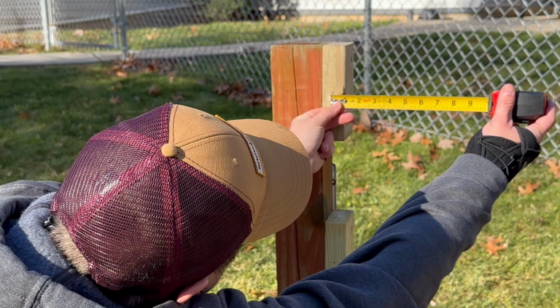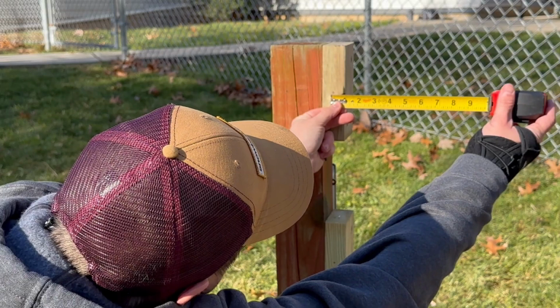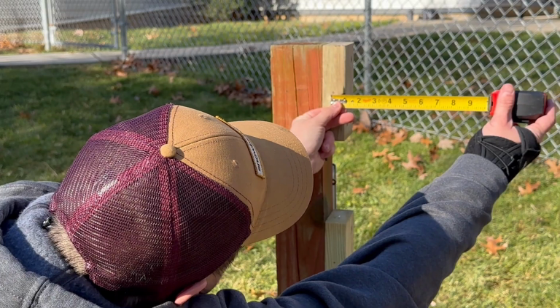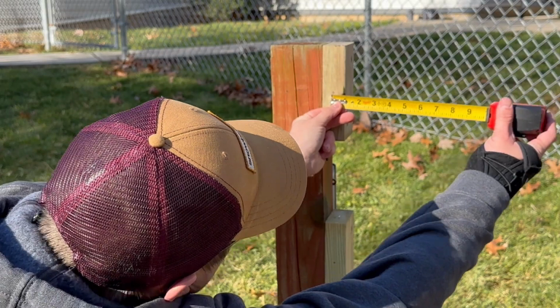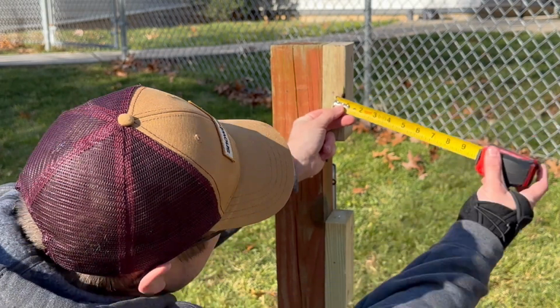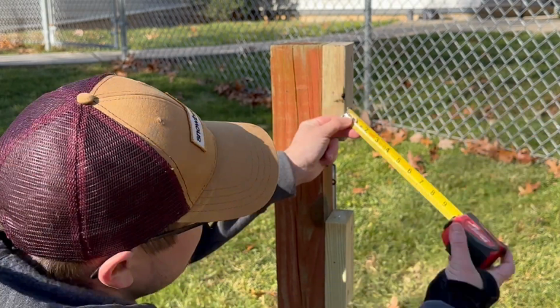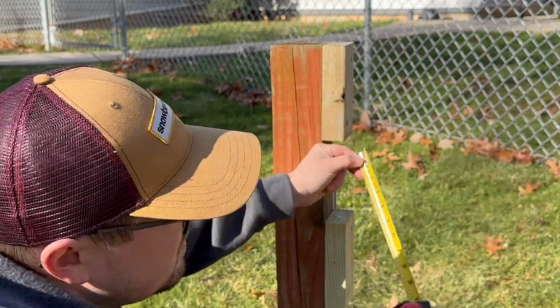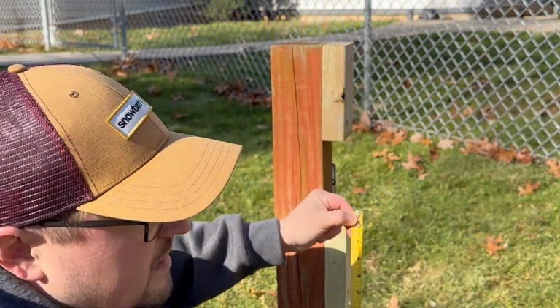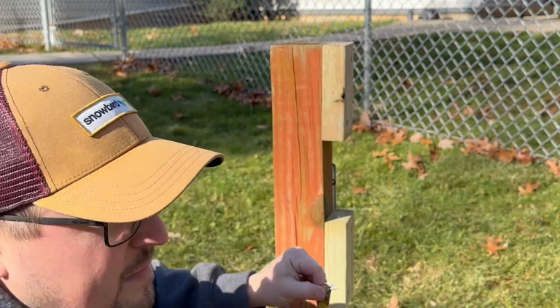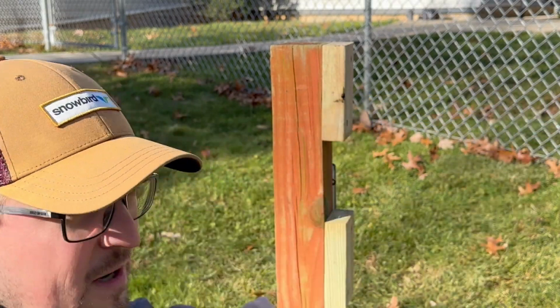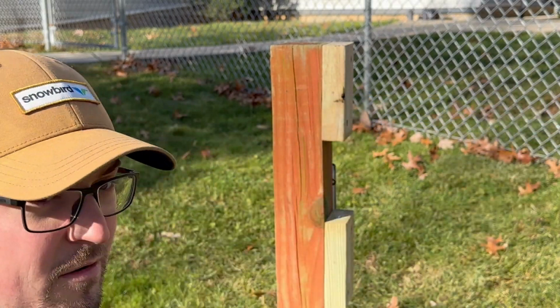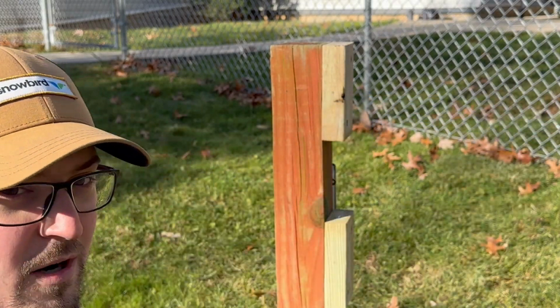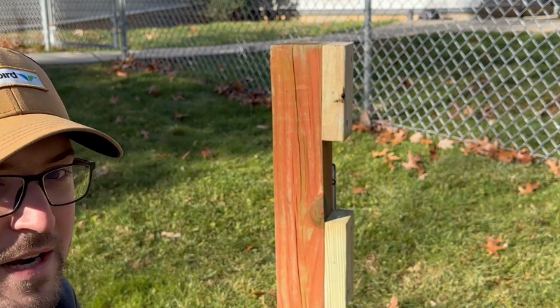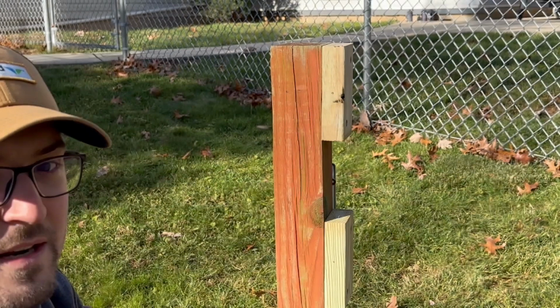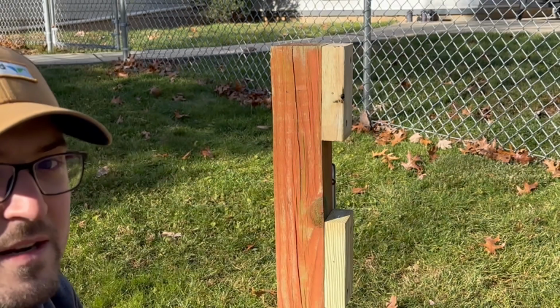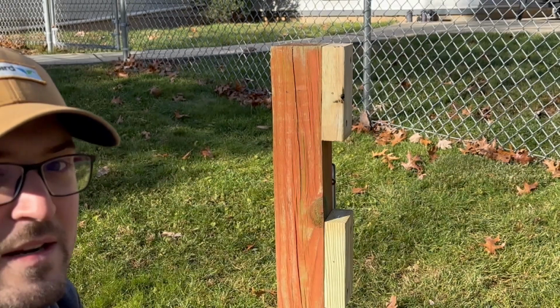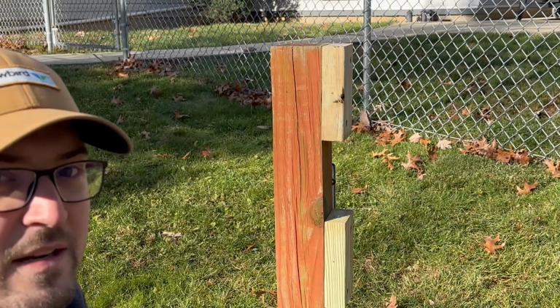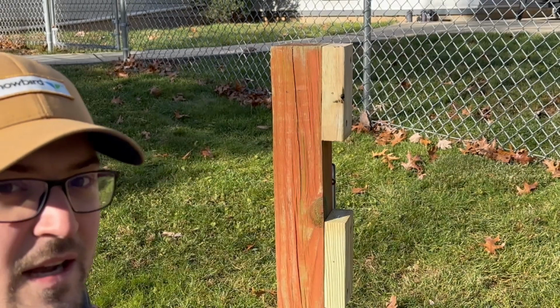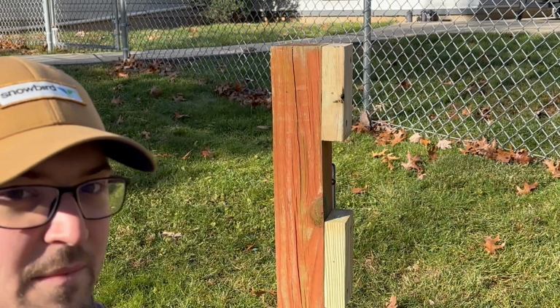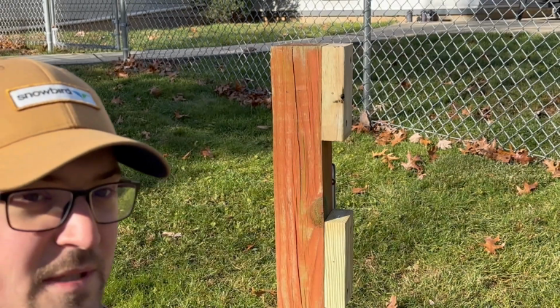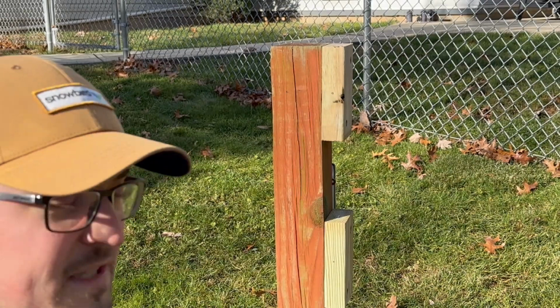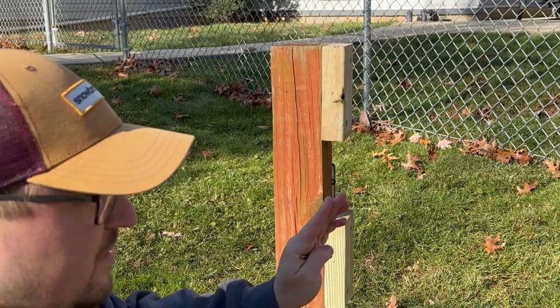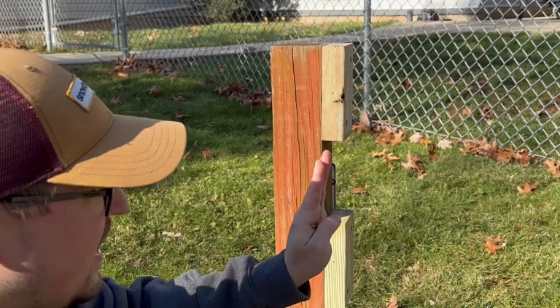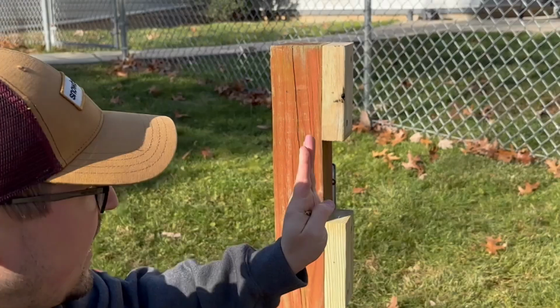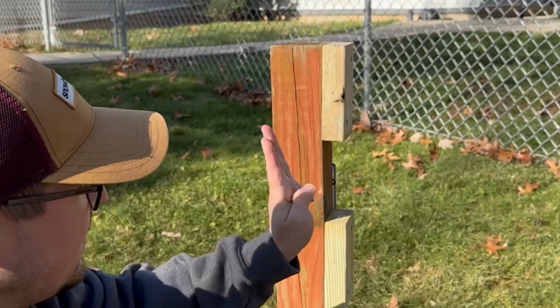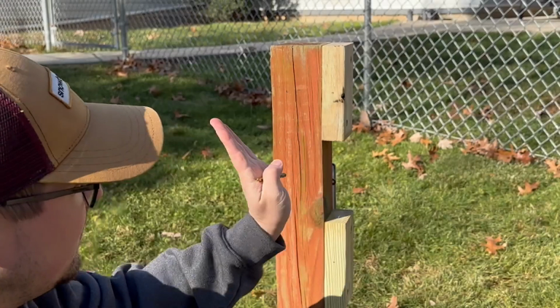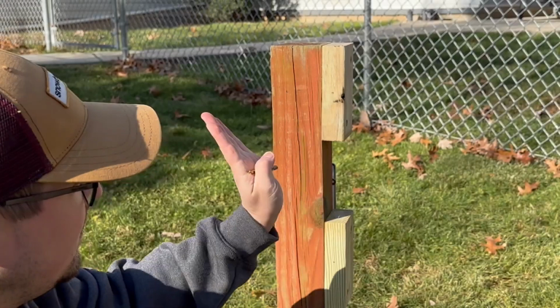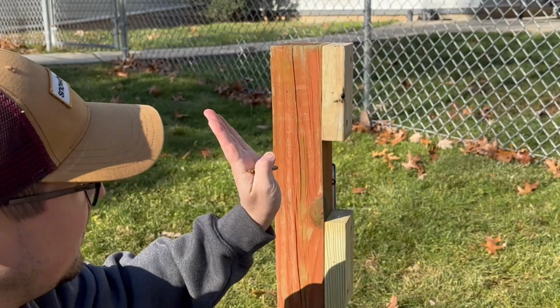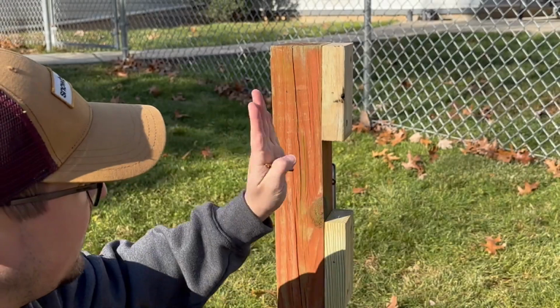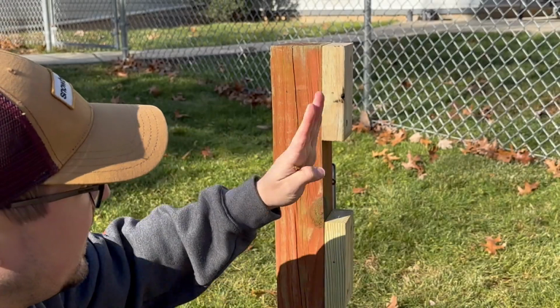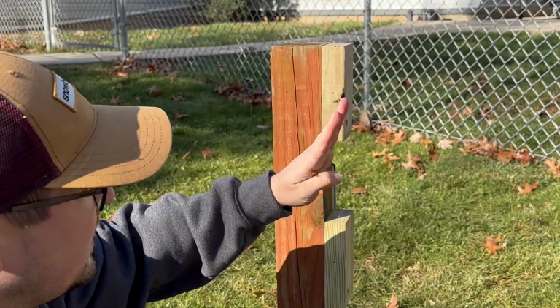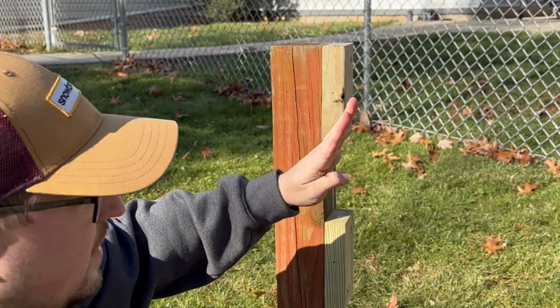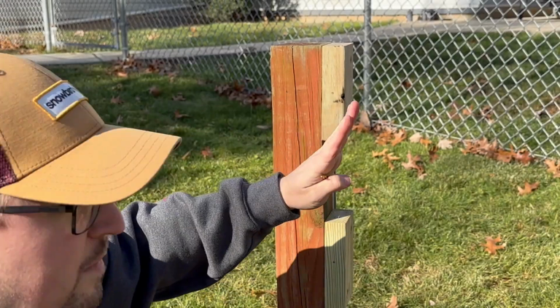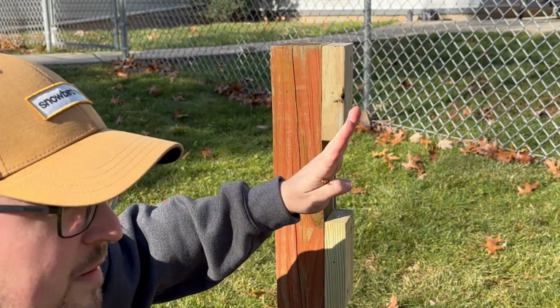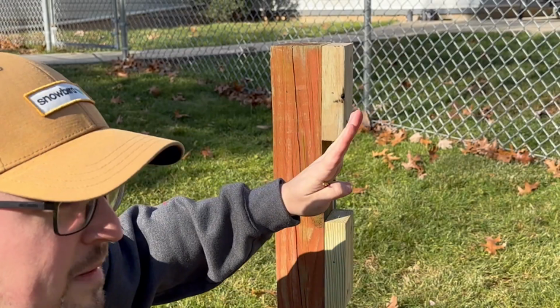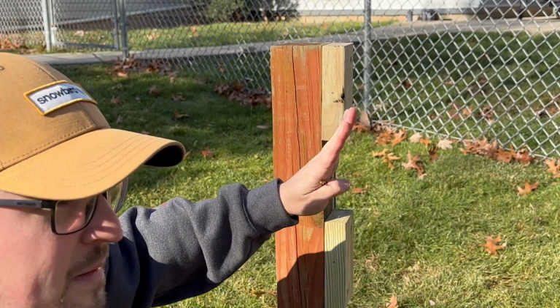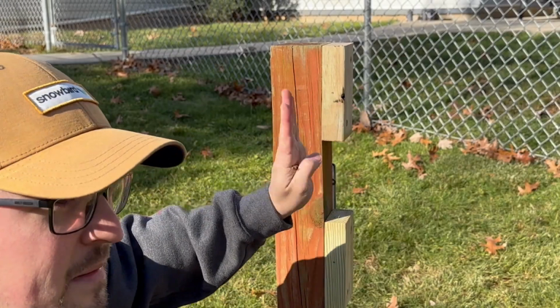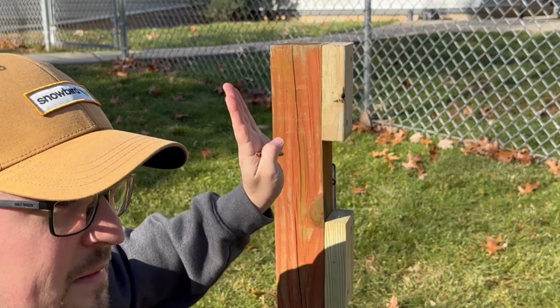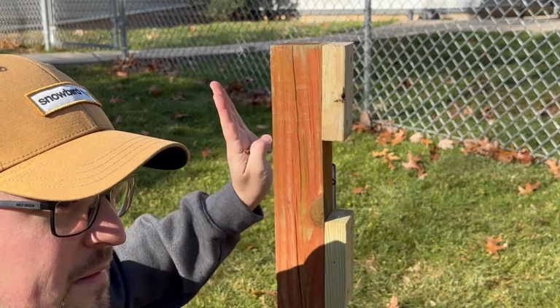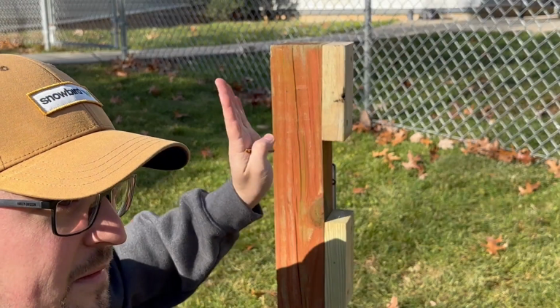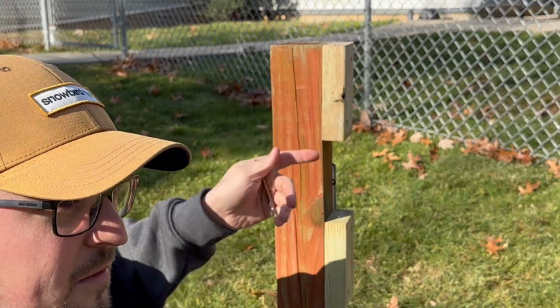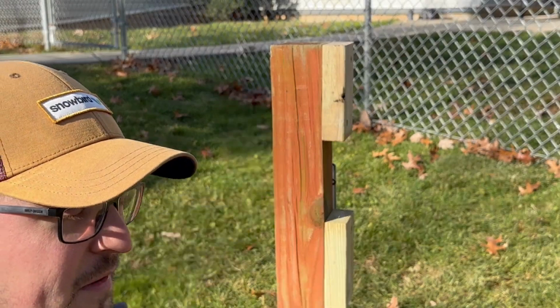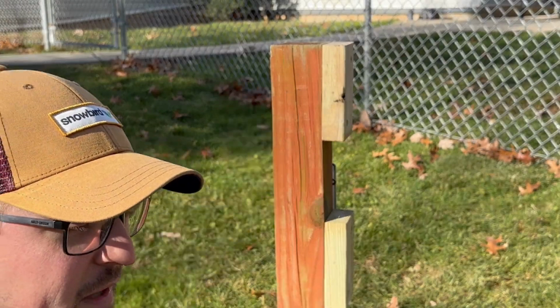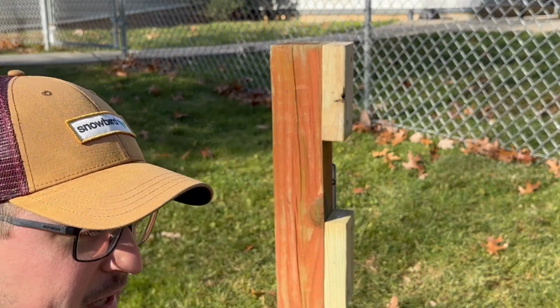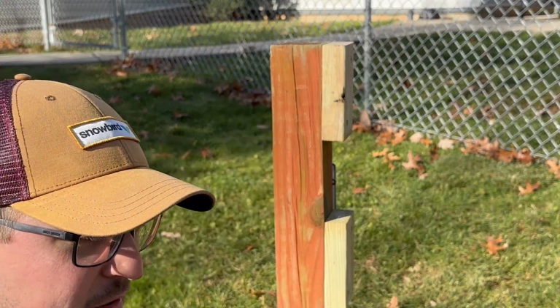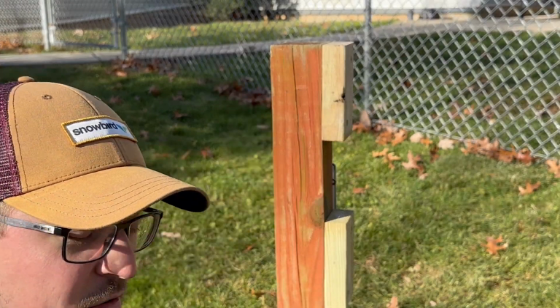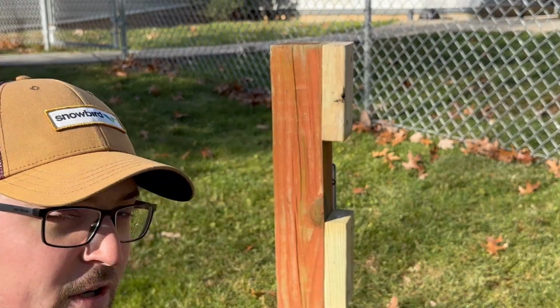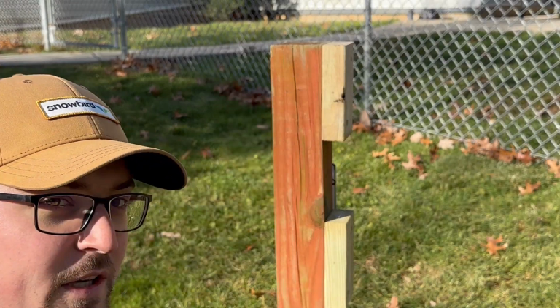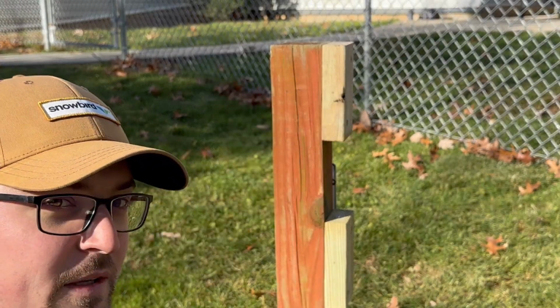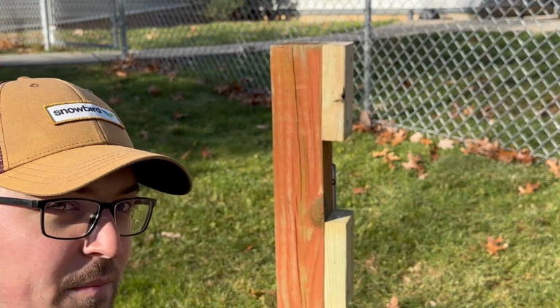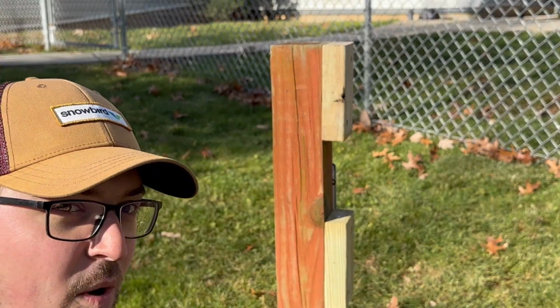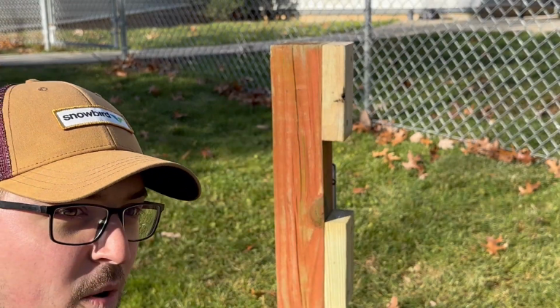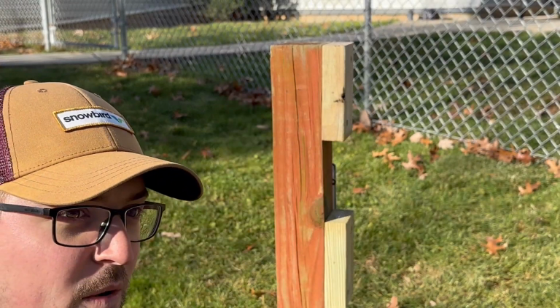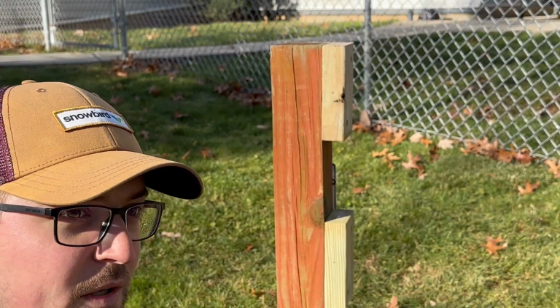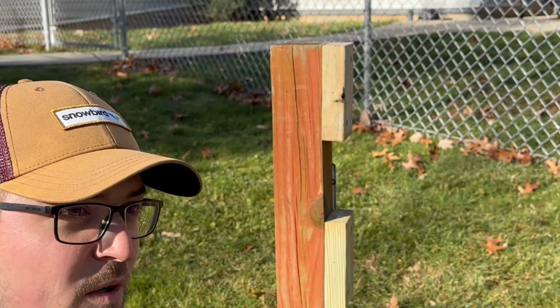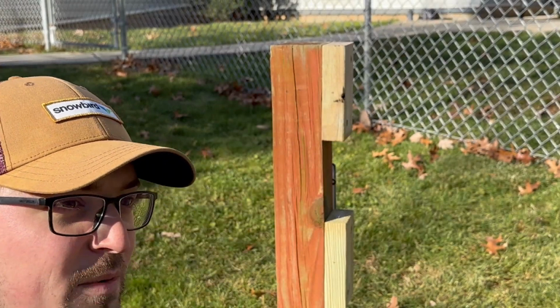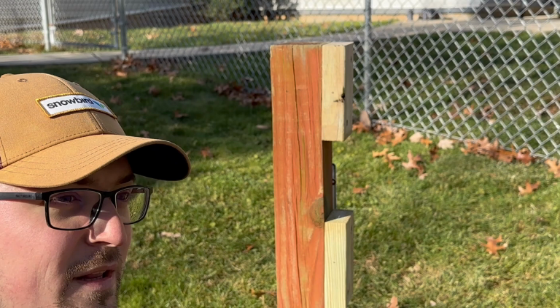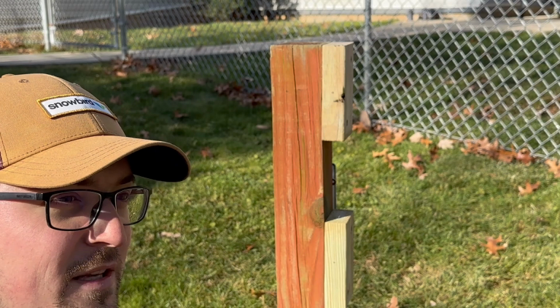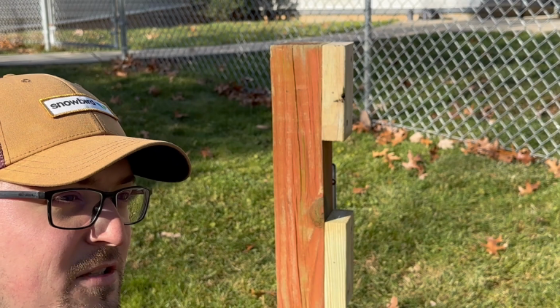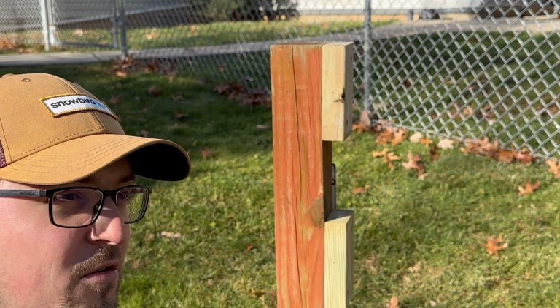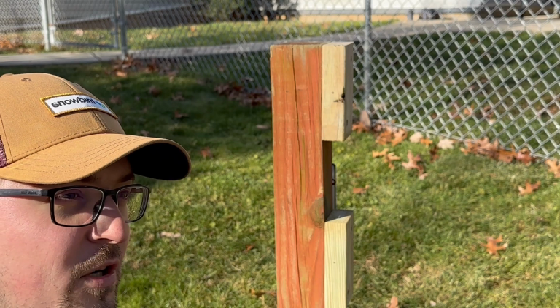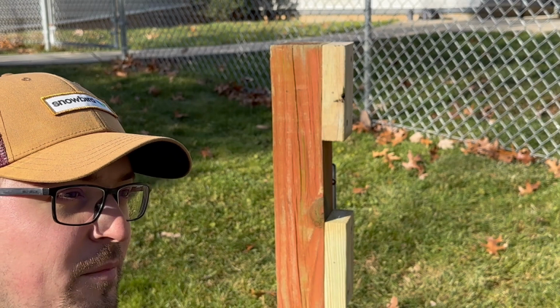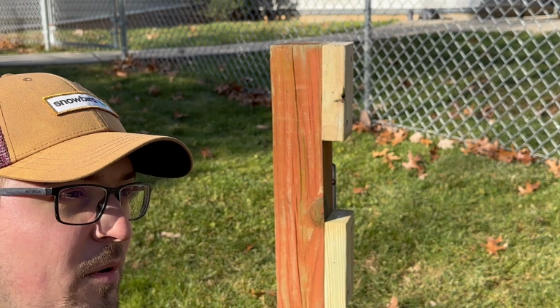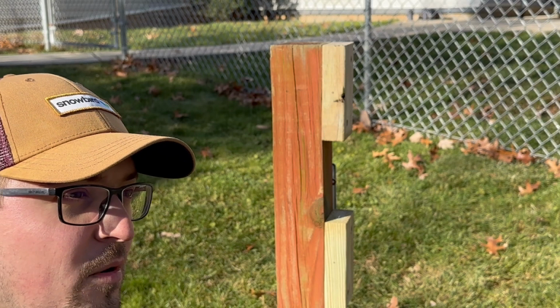These seem to be about right, because if not, you'll end up with a crooked pole — and nobody likes a crooked pole.